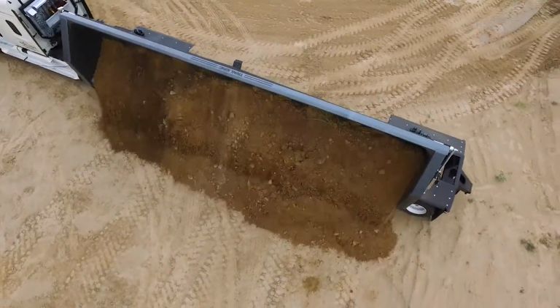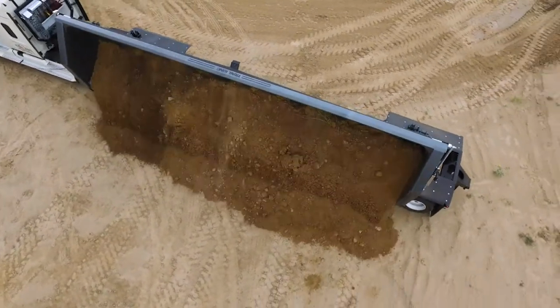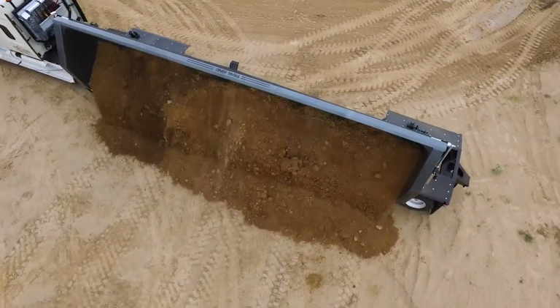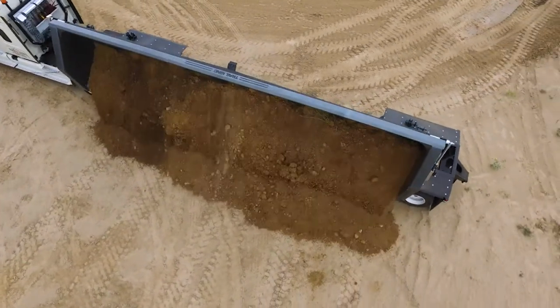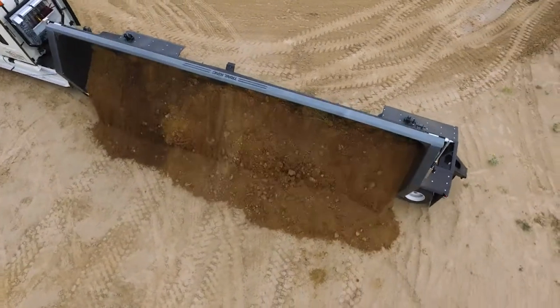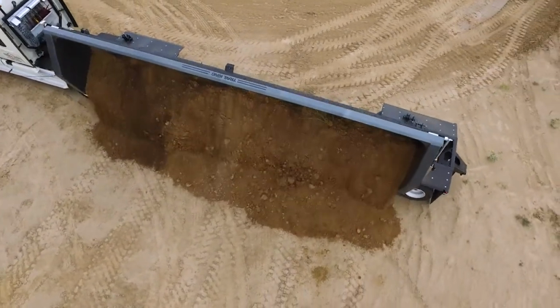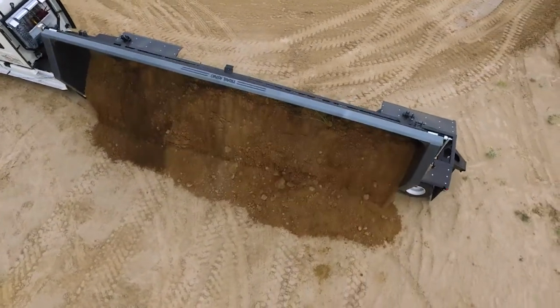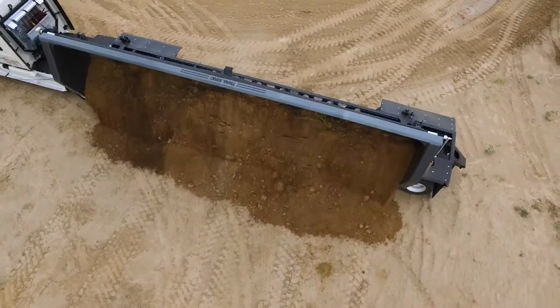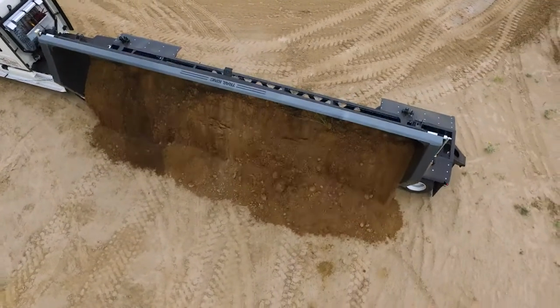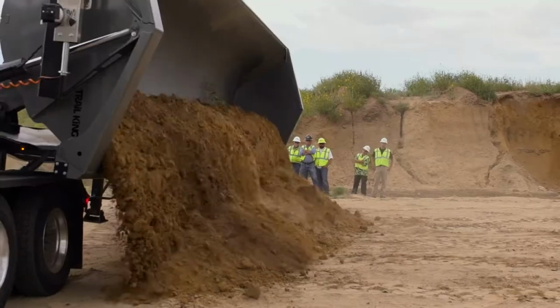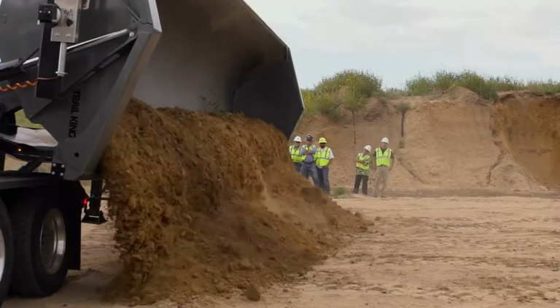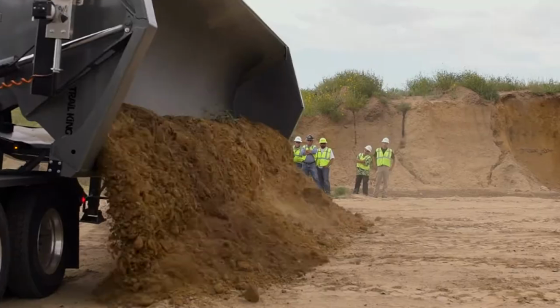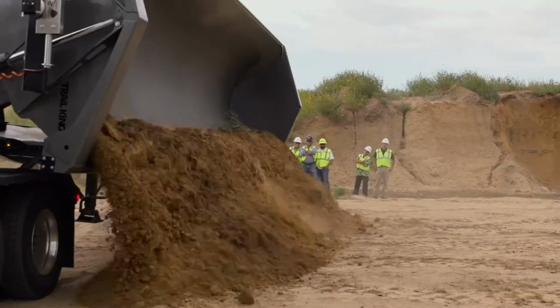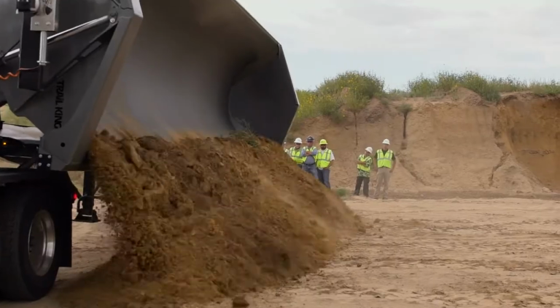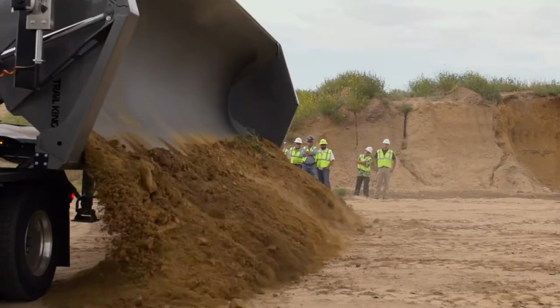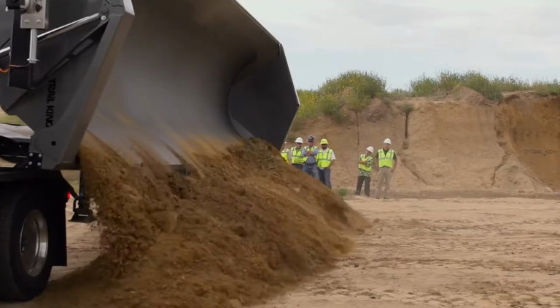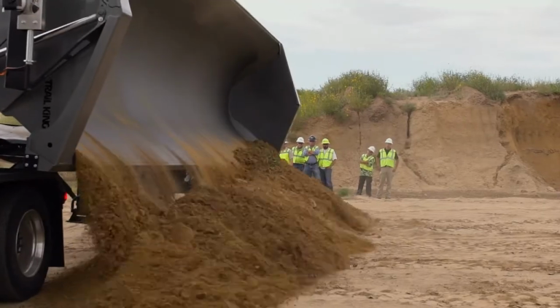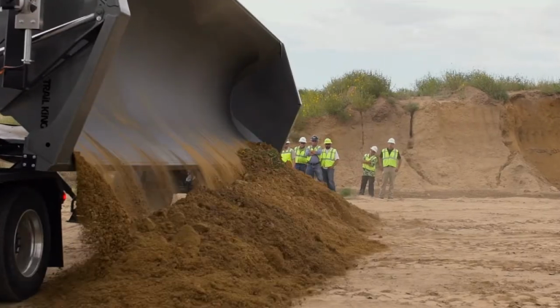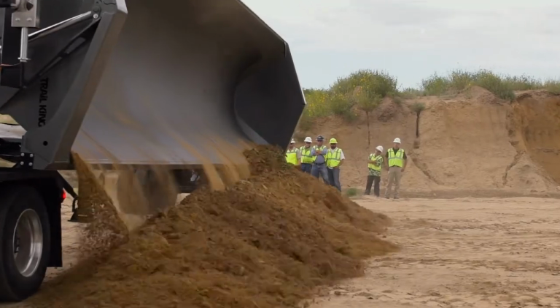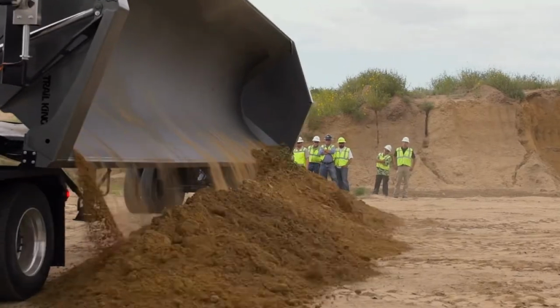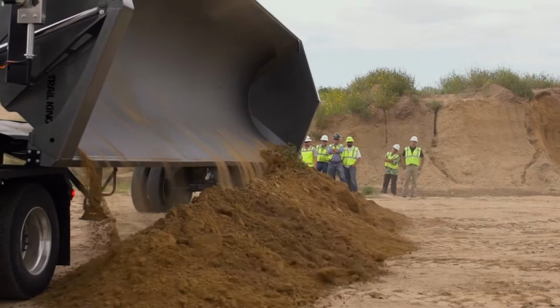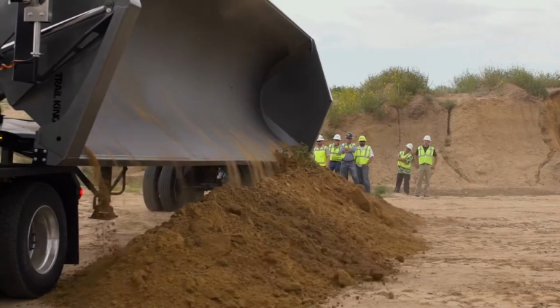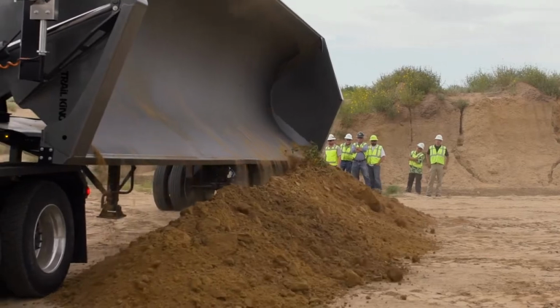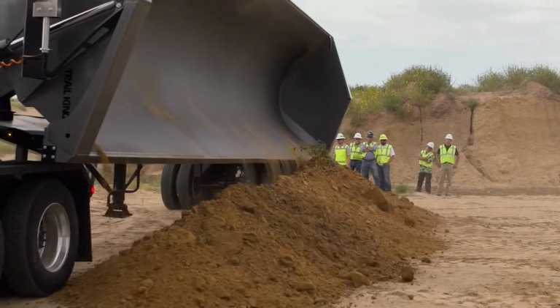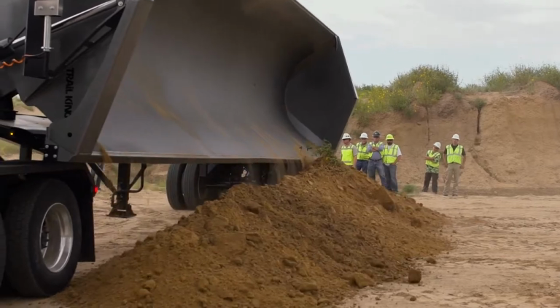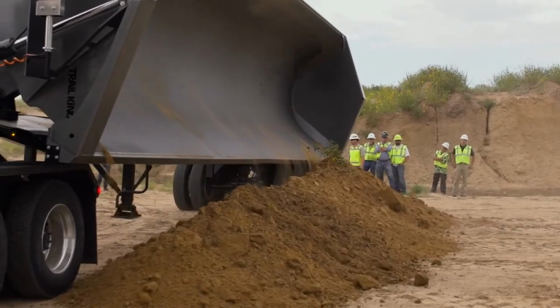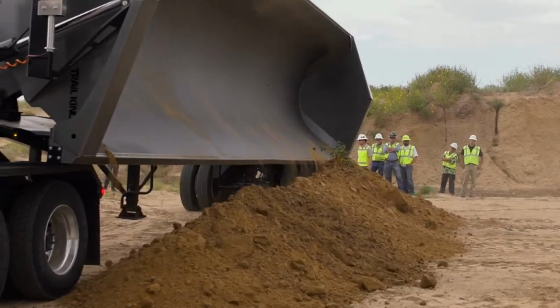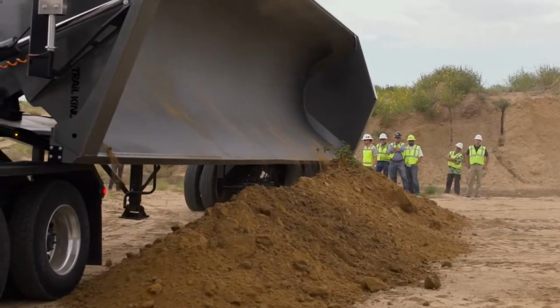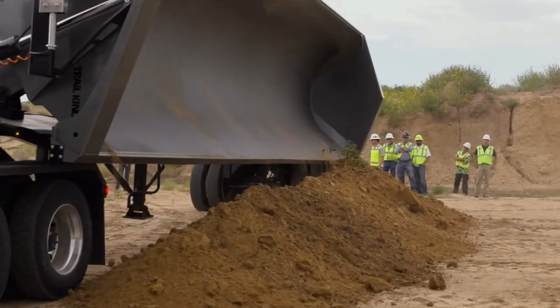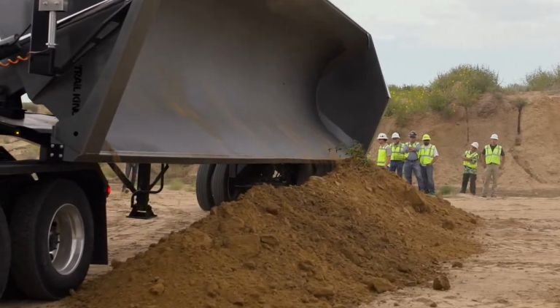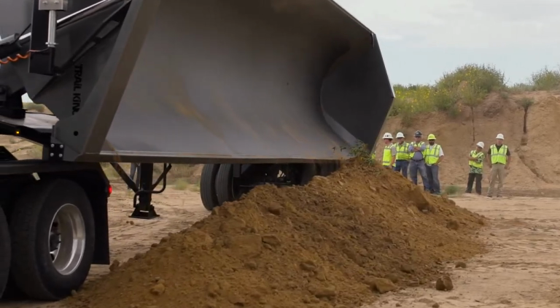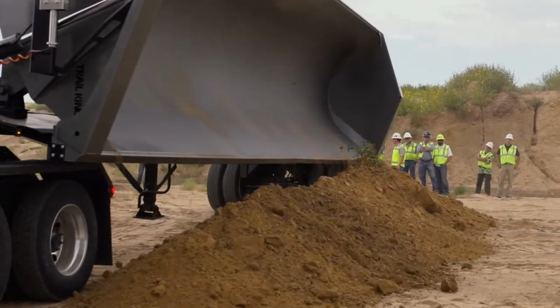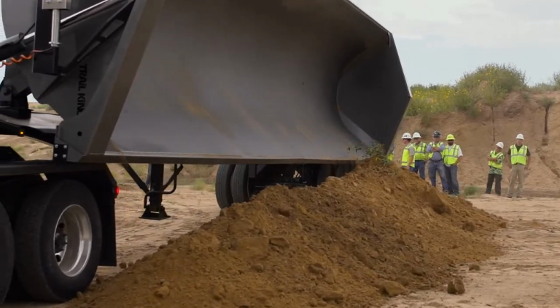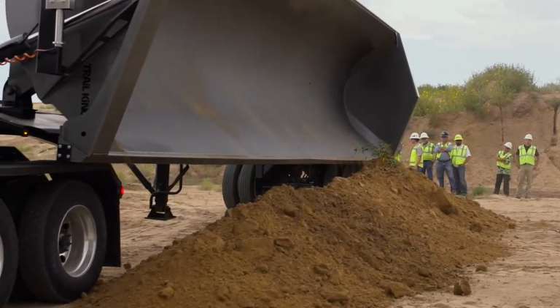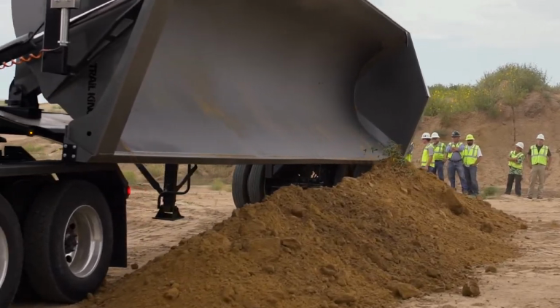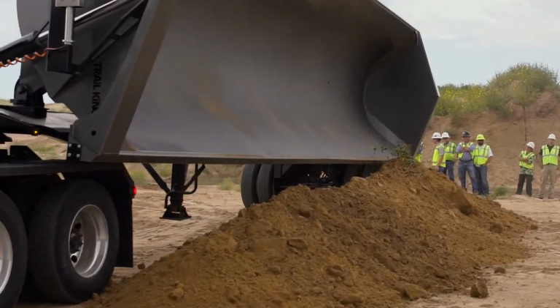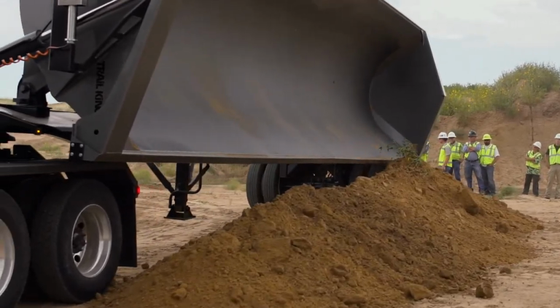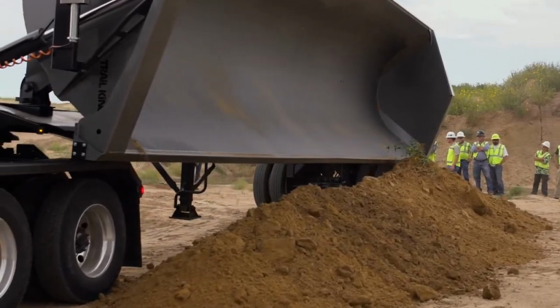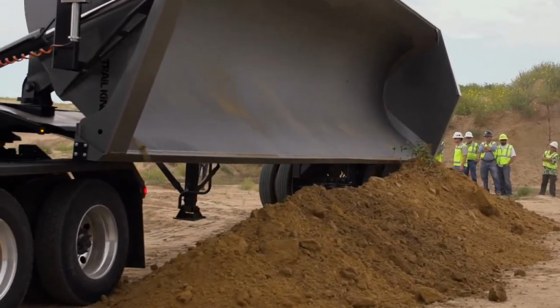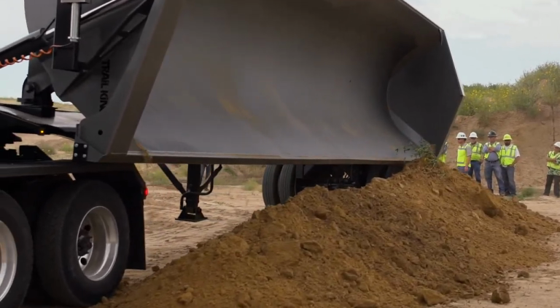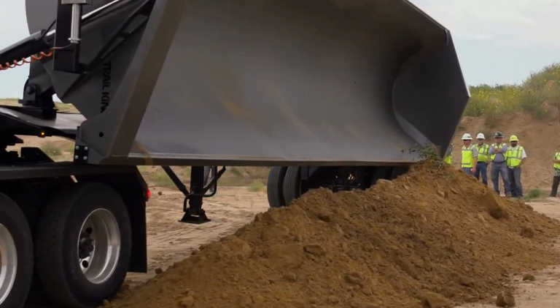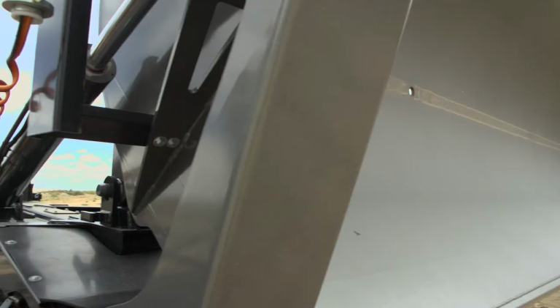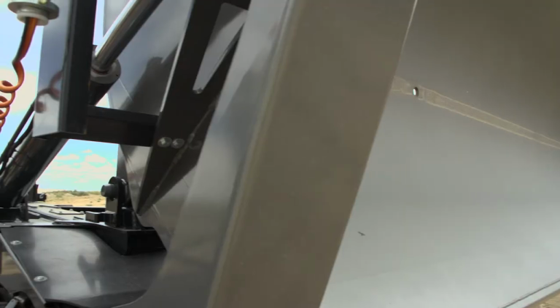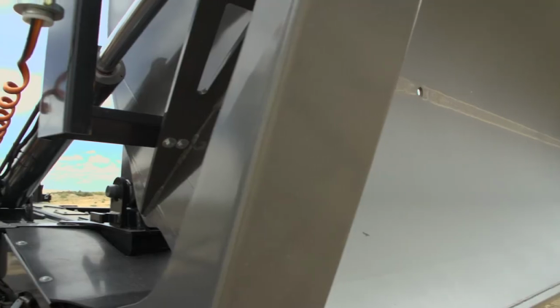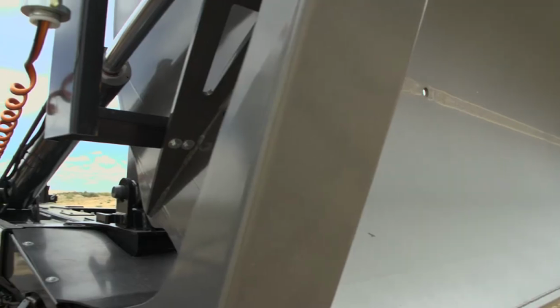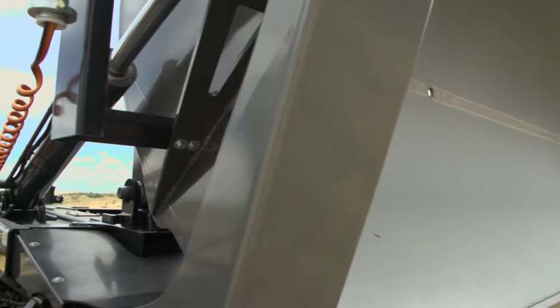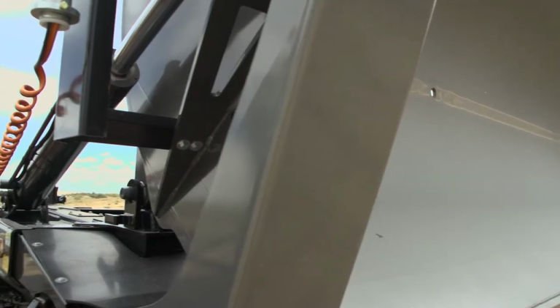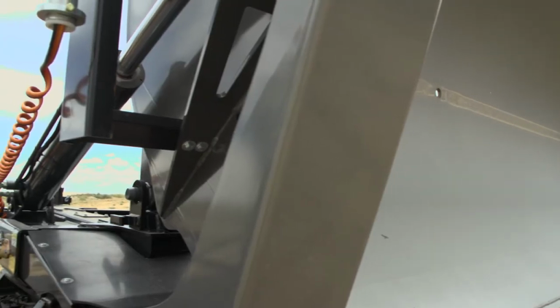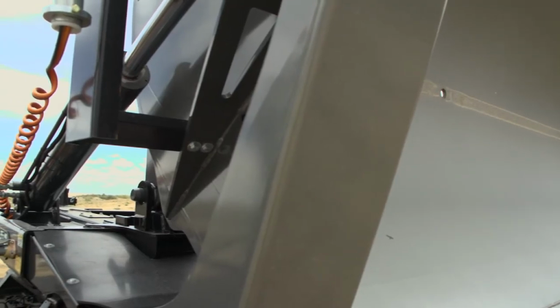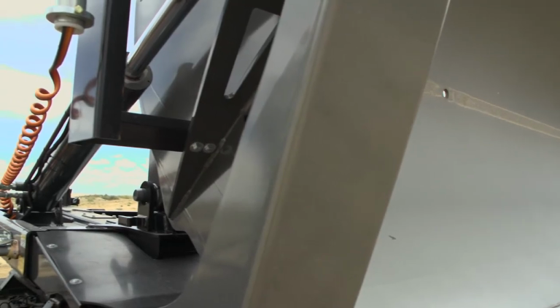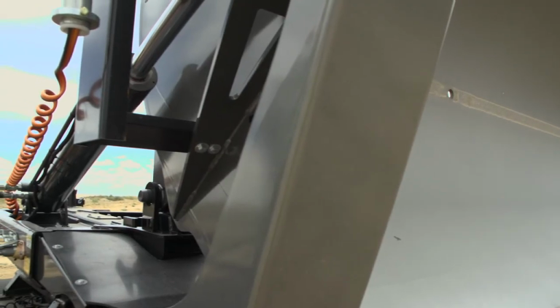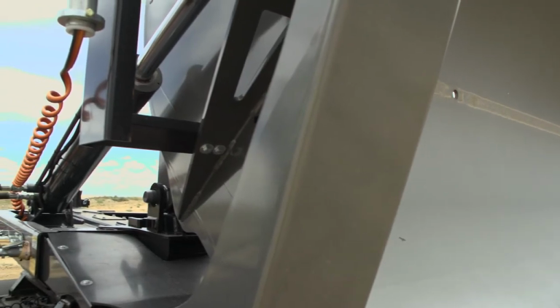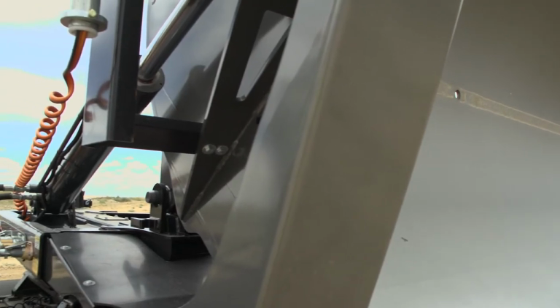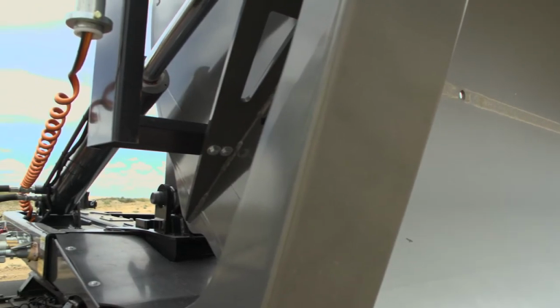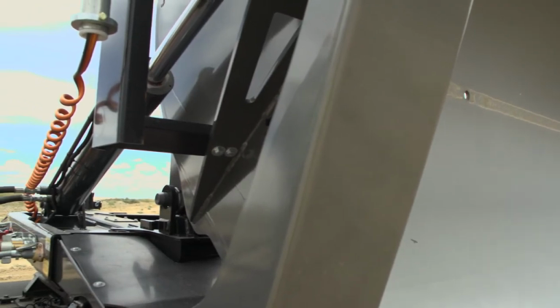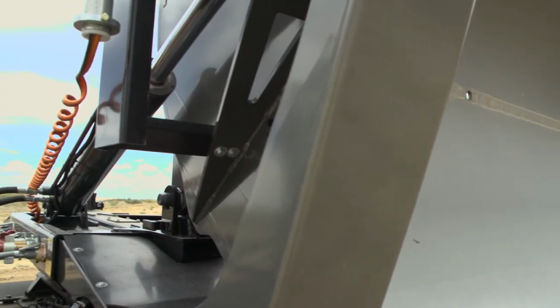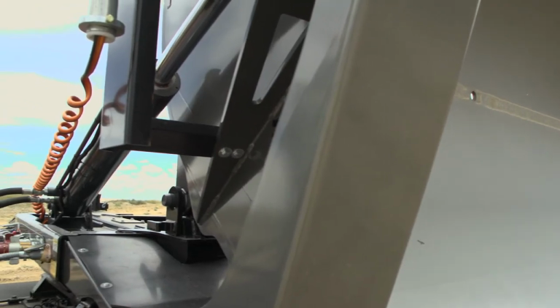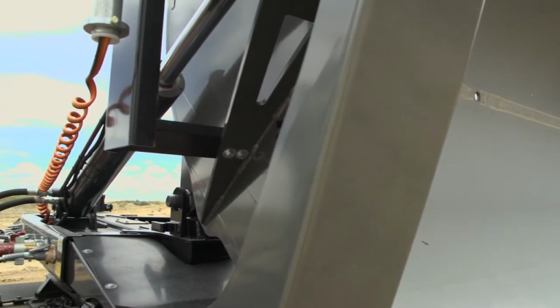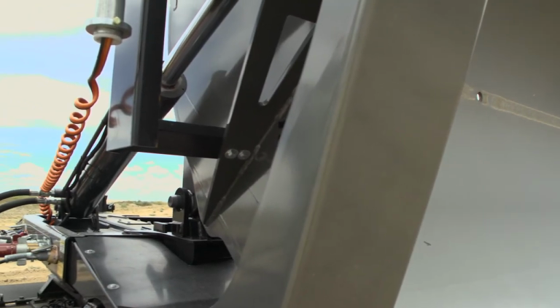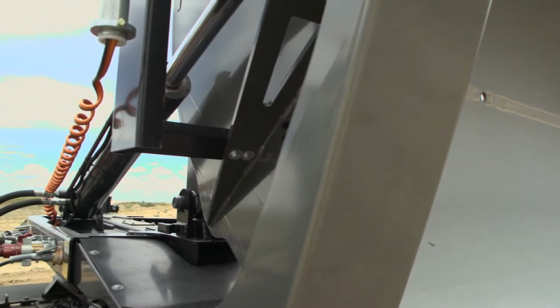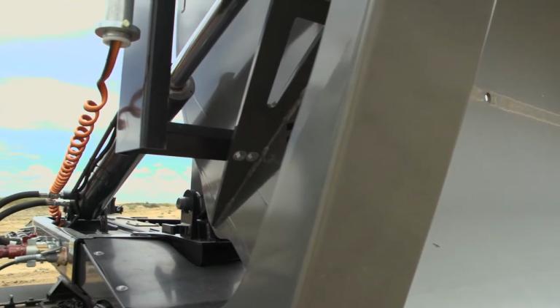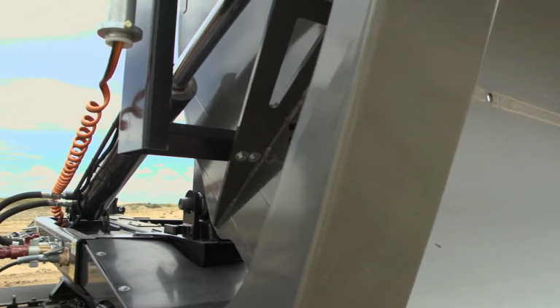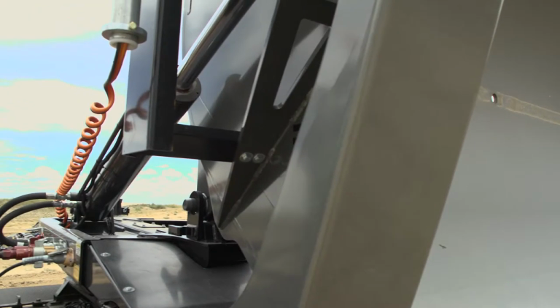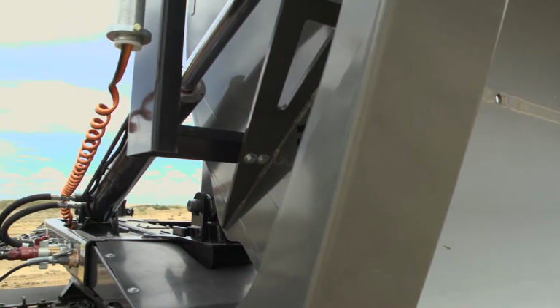What's more, the formed top rail and exterior tub reinforcement helps the tub resist twisting and flexing.